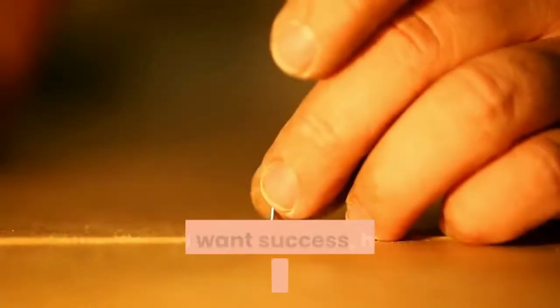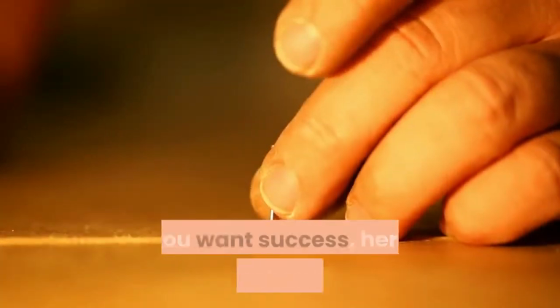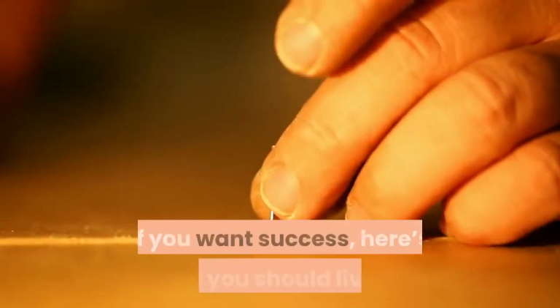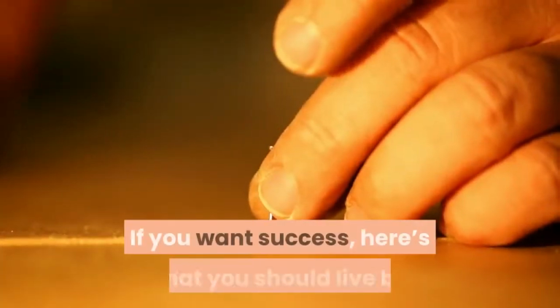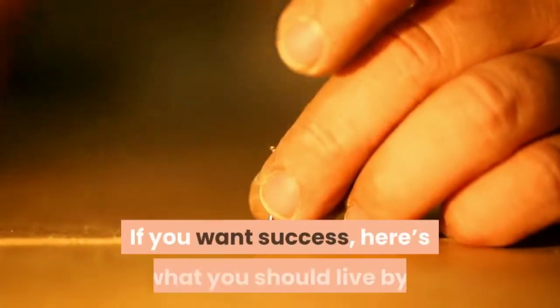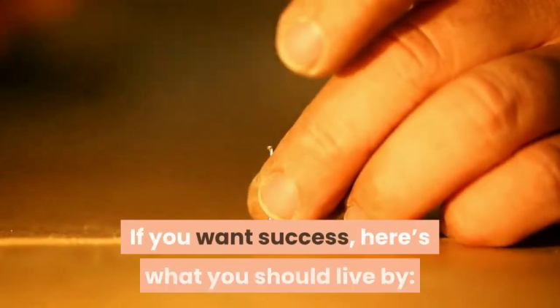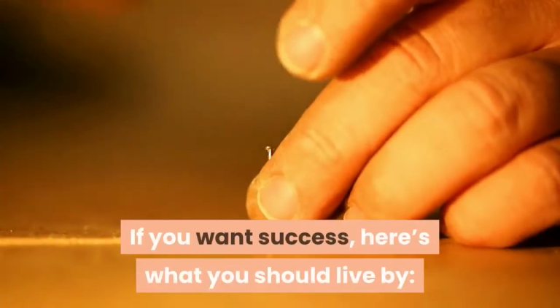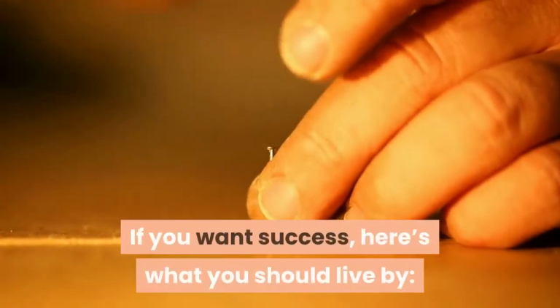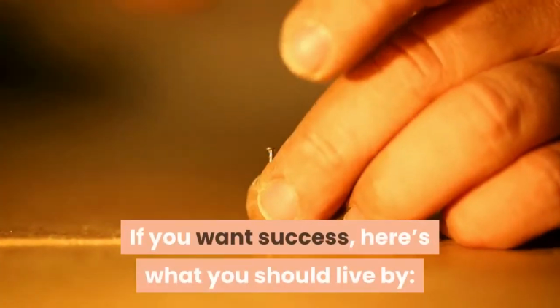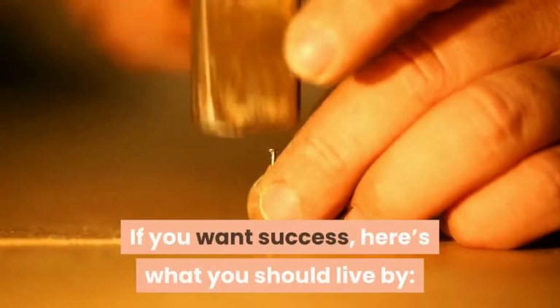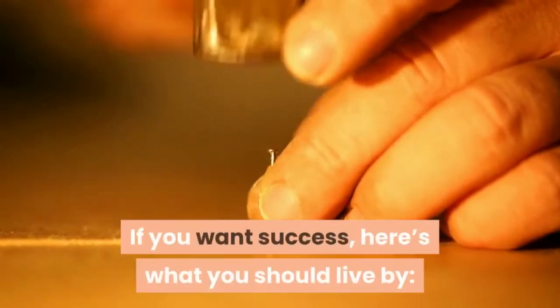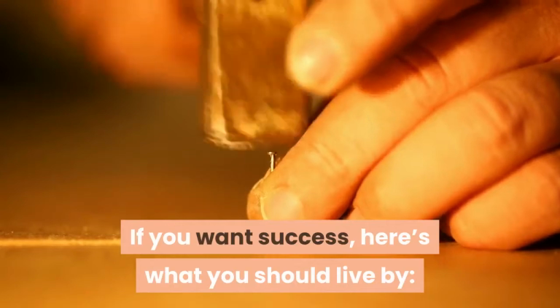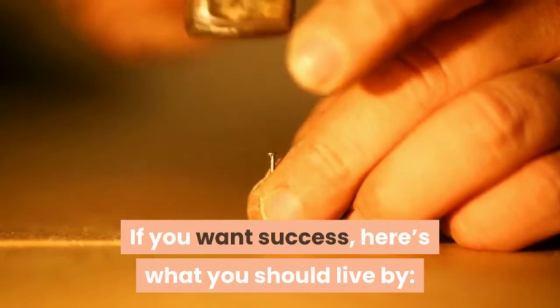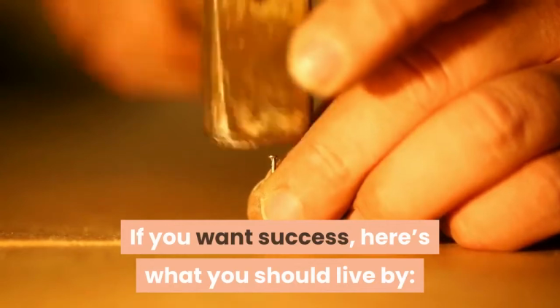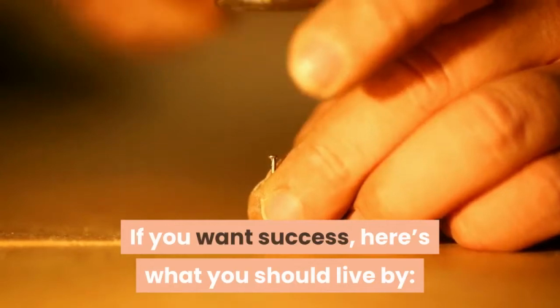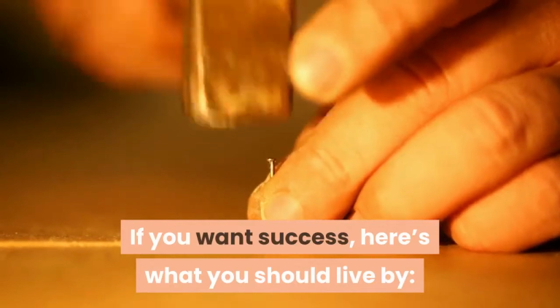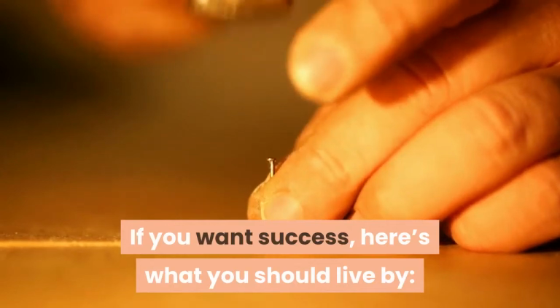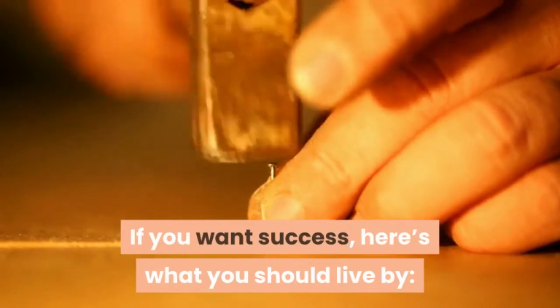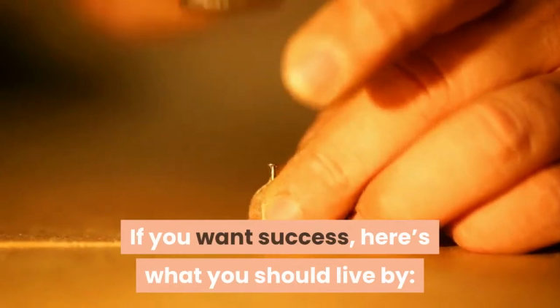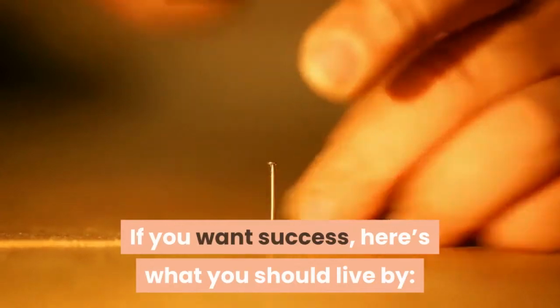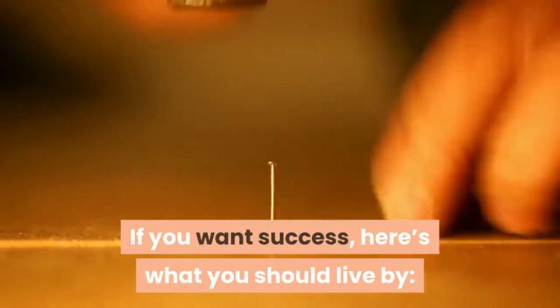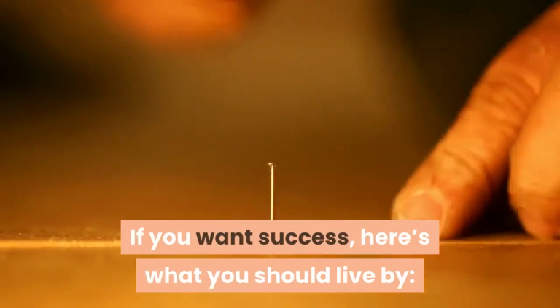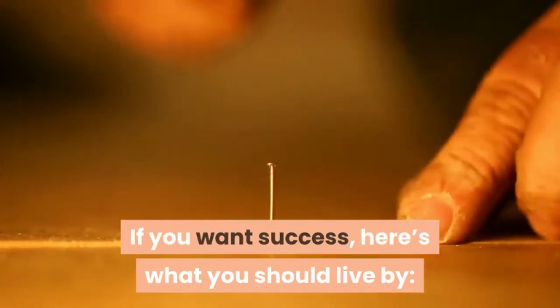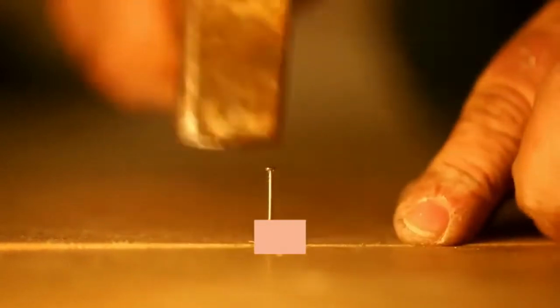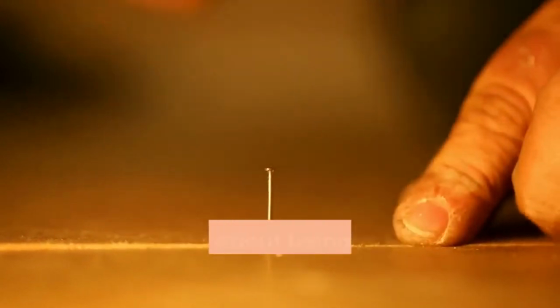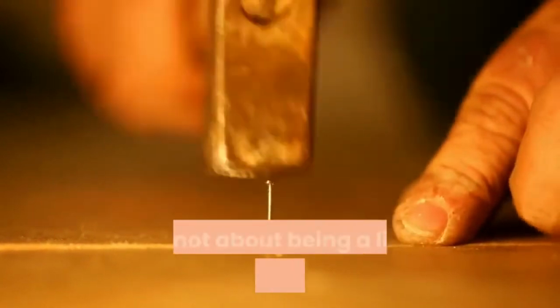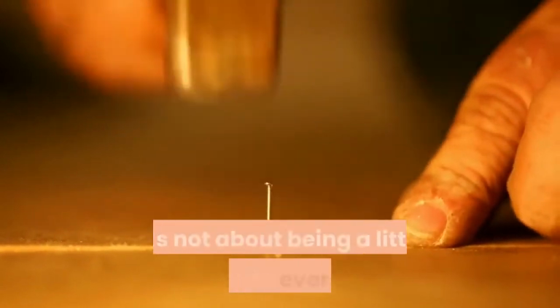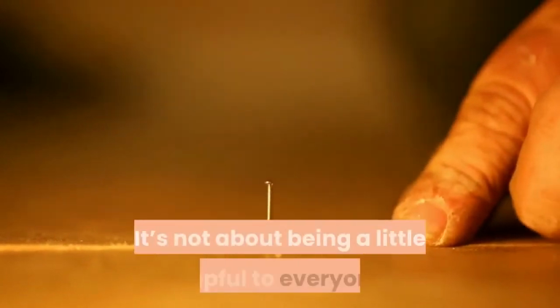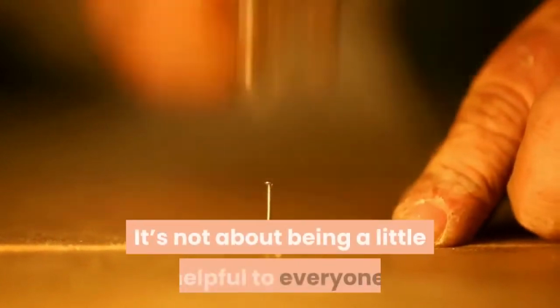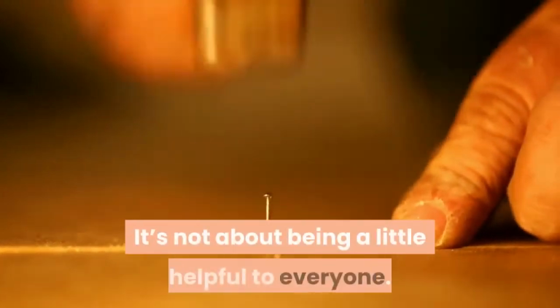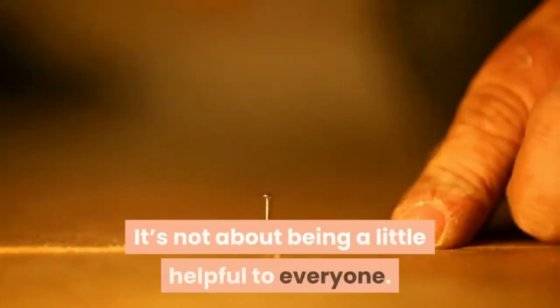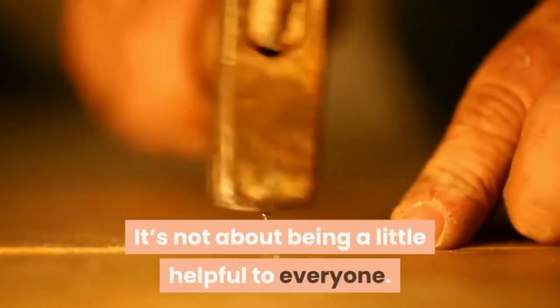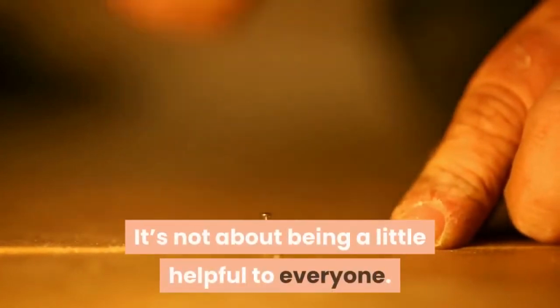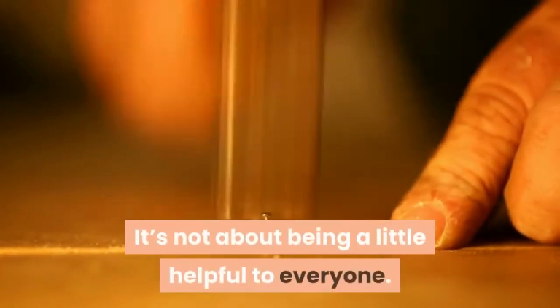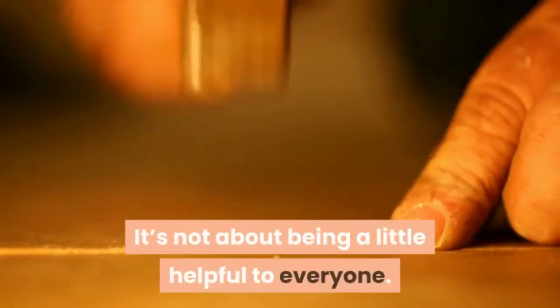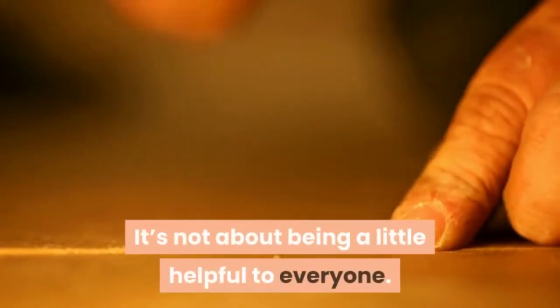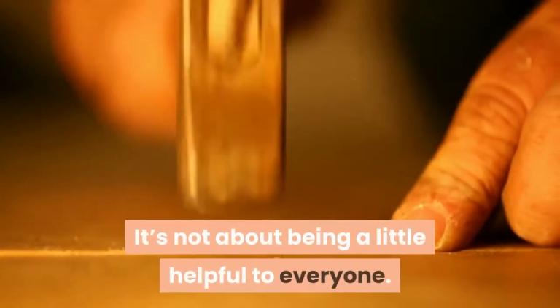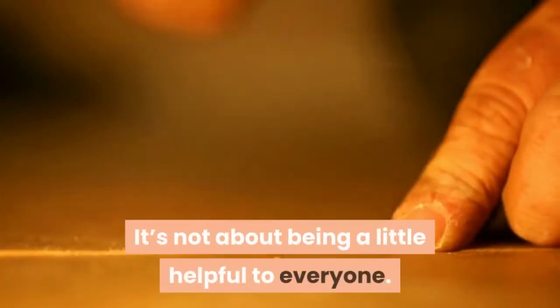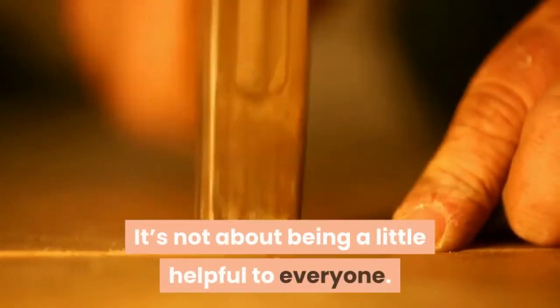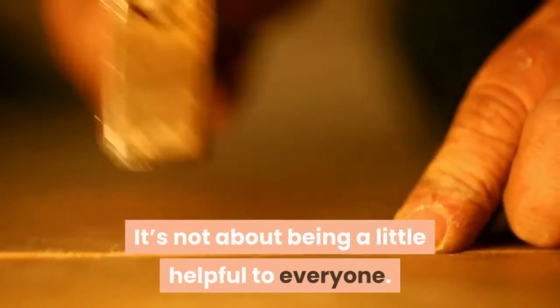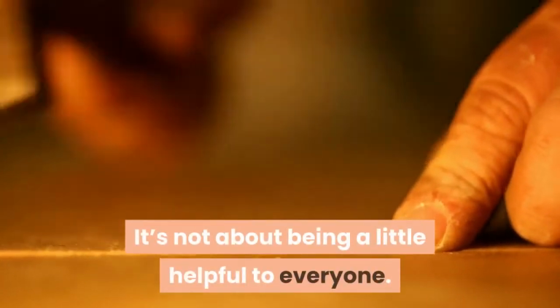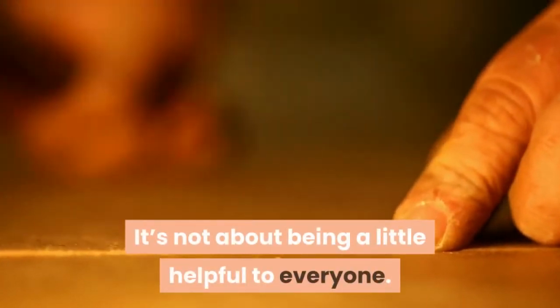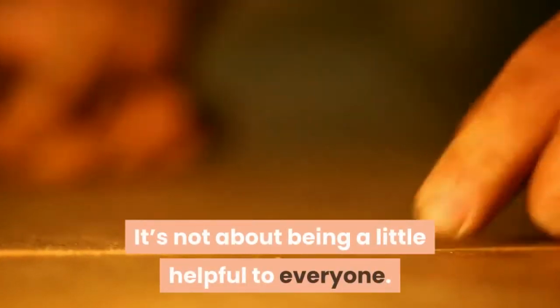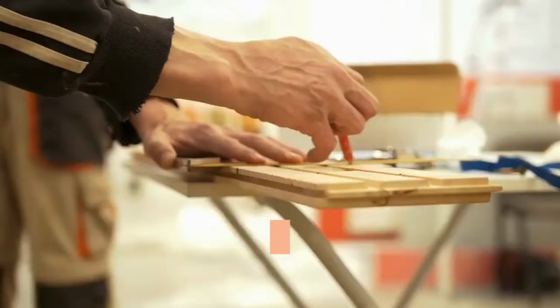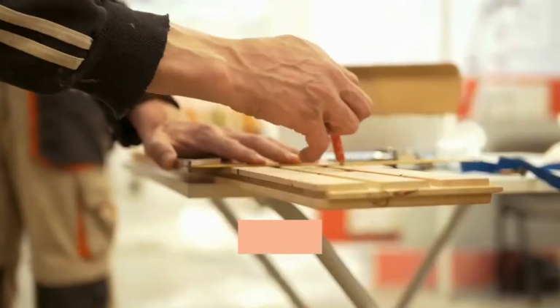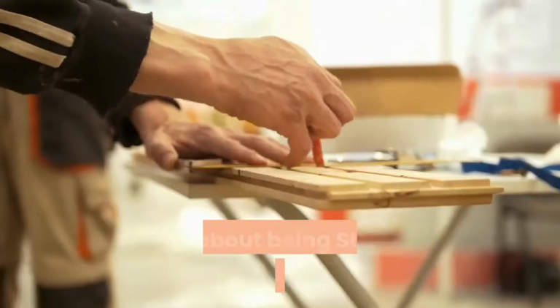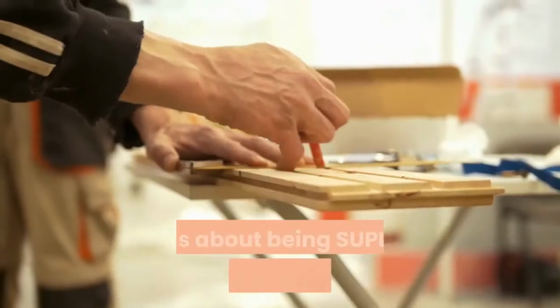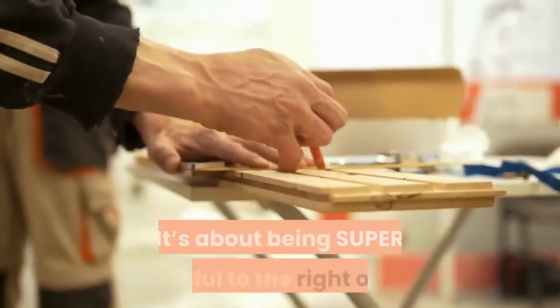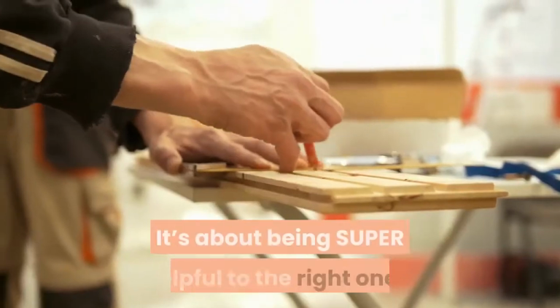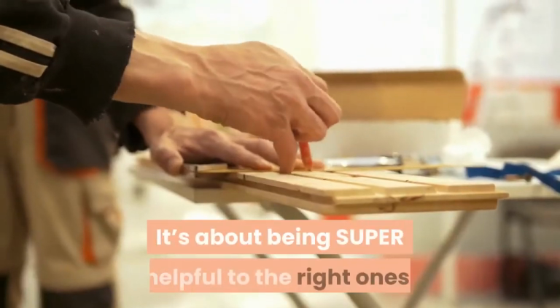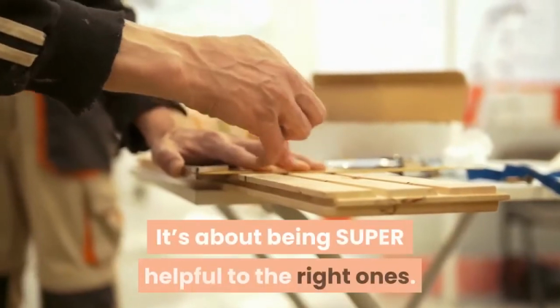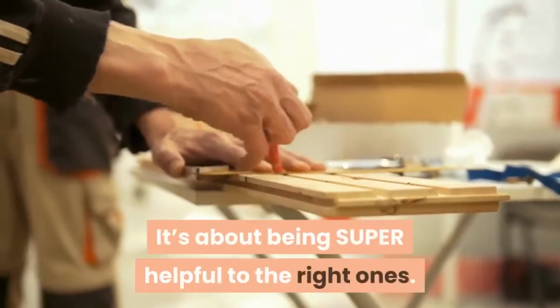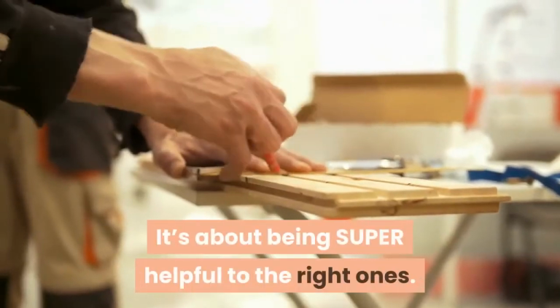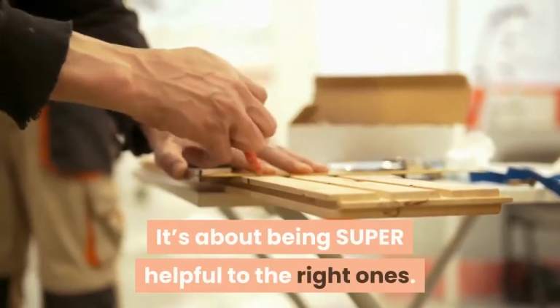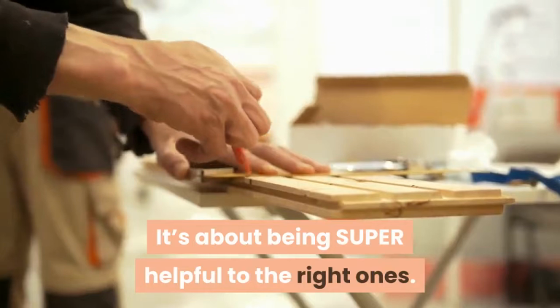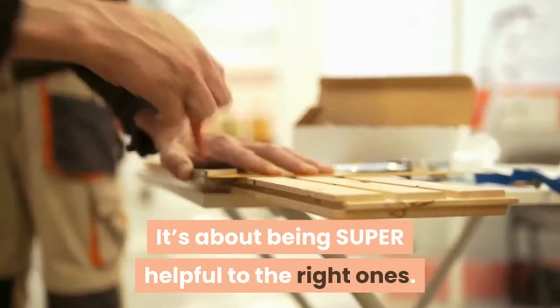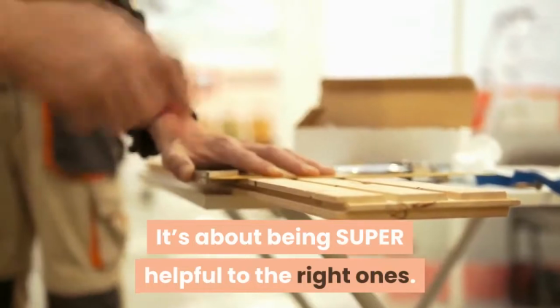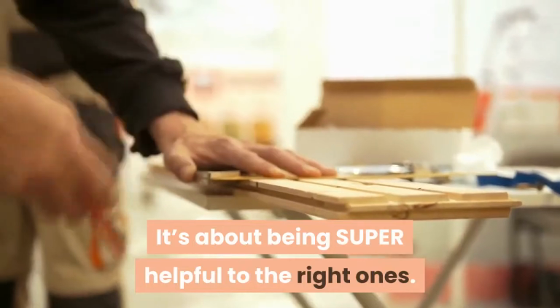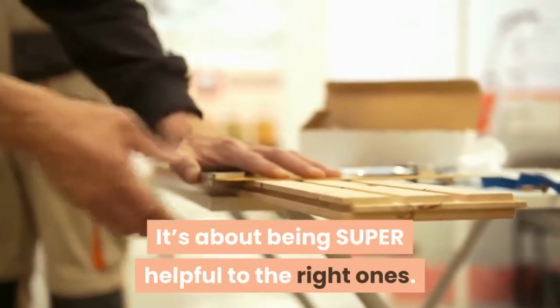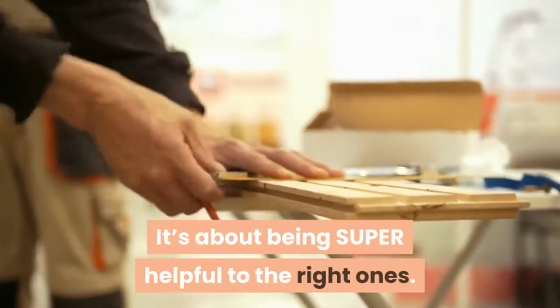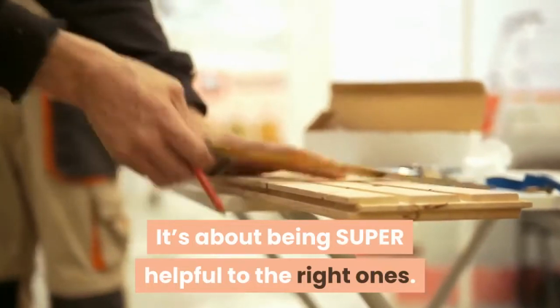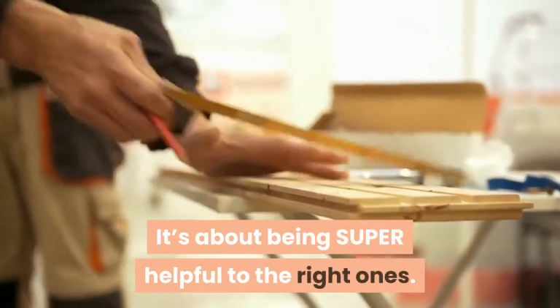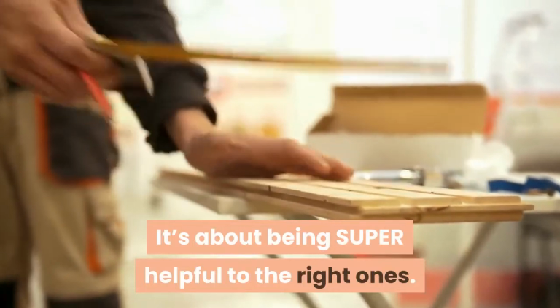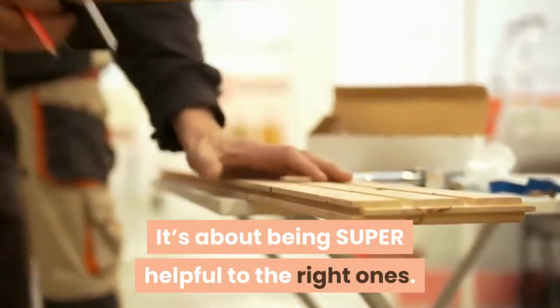If you want success, here's what you should live by: it's not about being a little helpful to everyone. It's about being super helpful to the right ones.